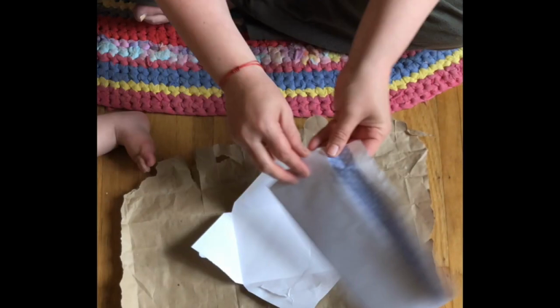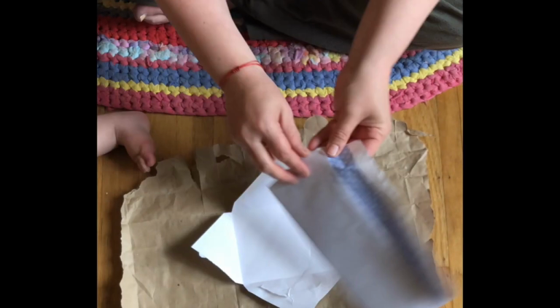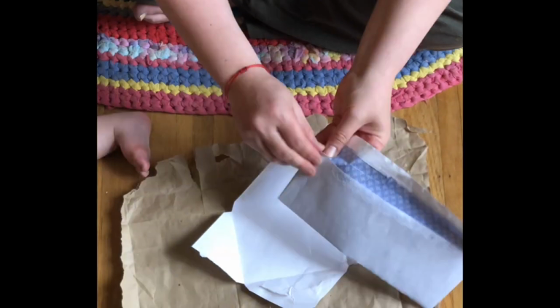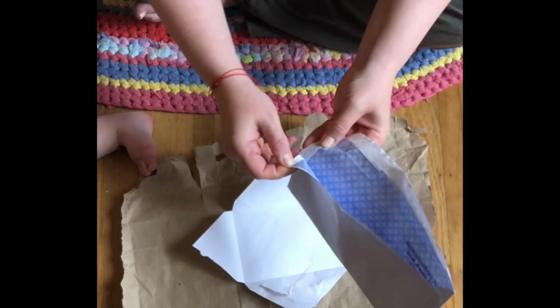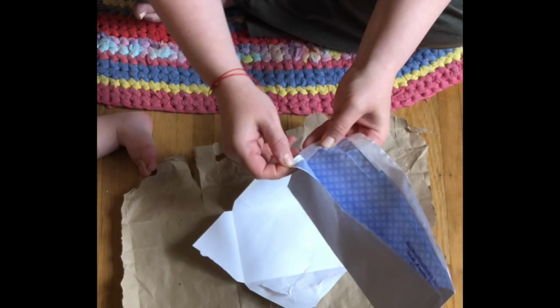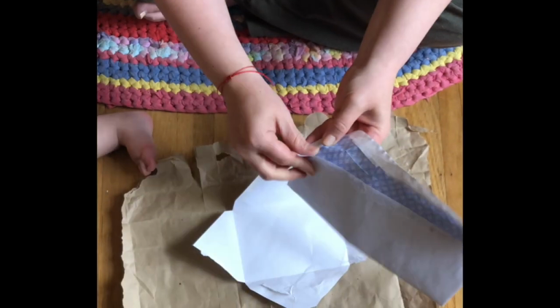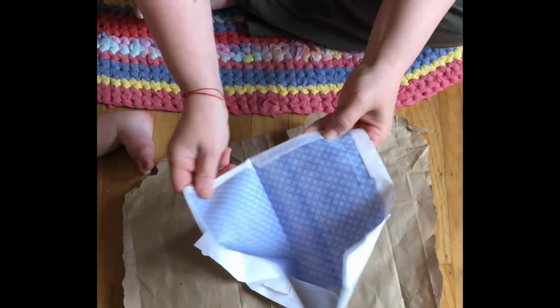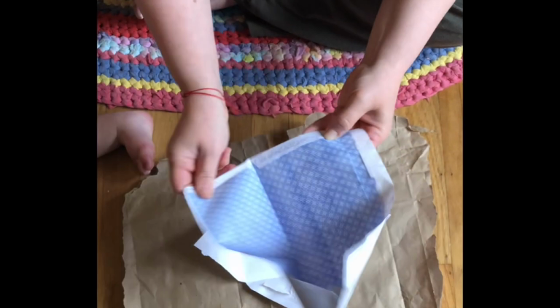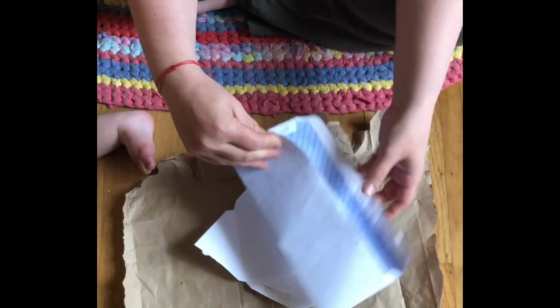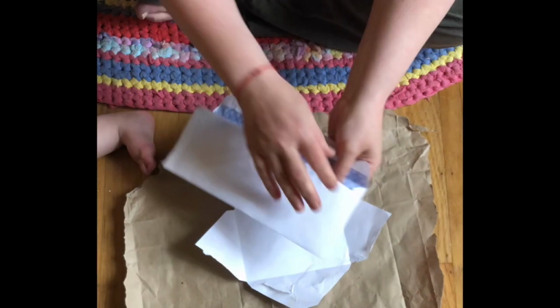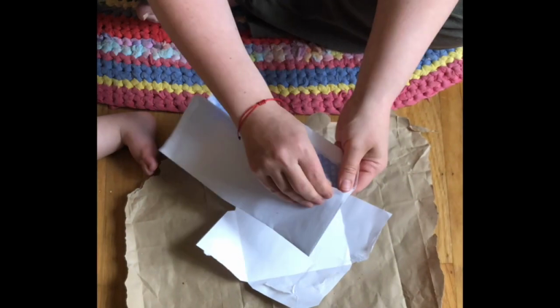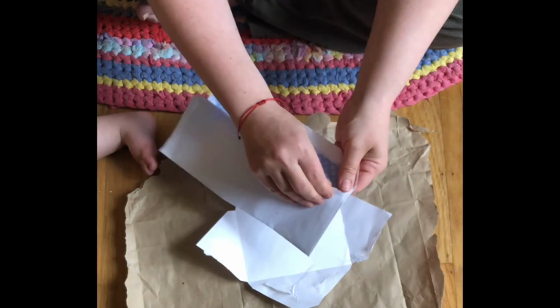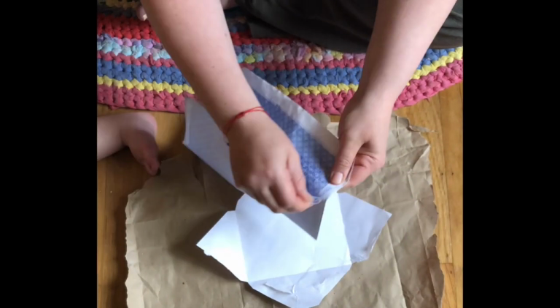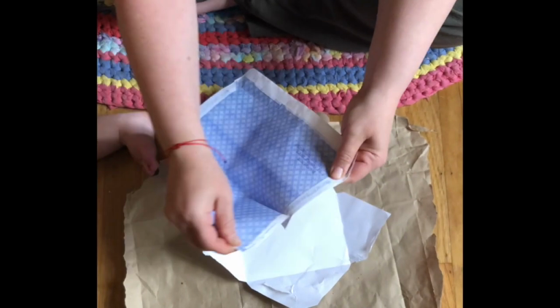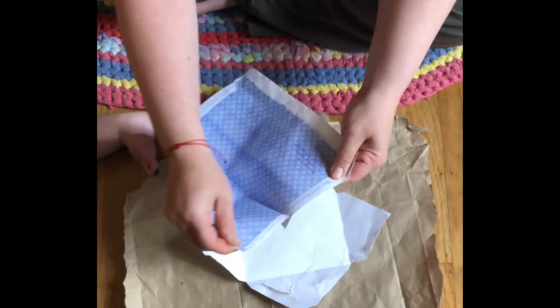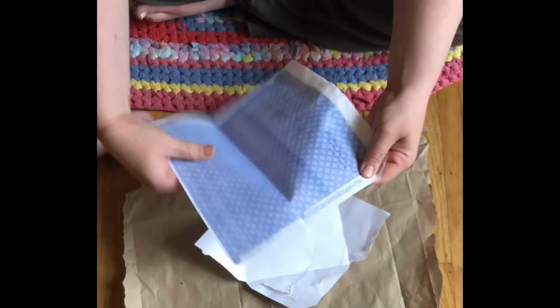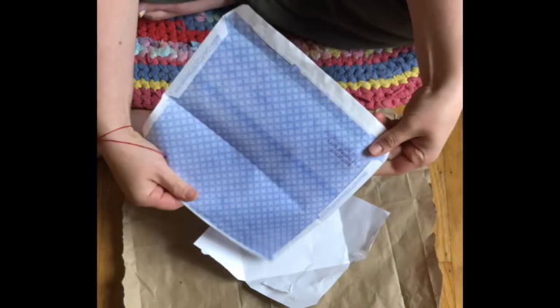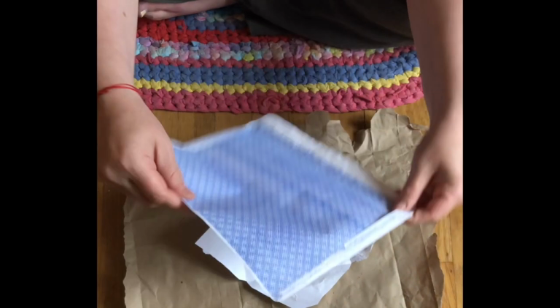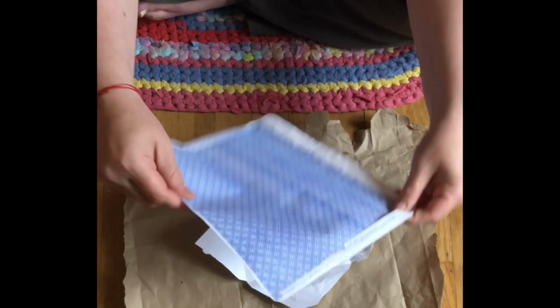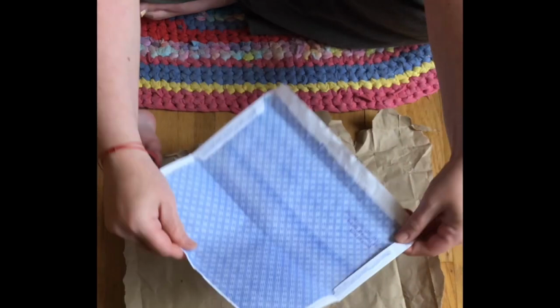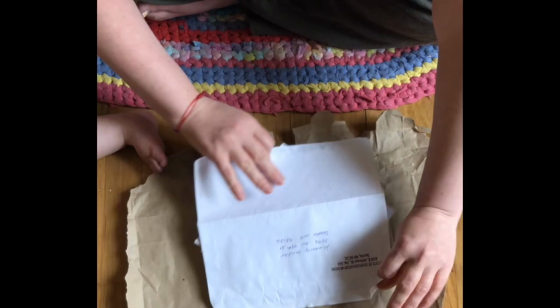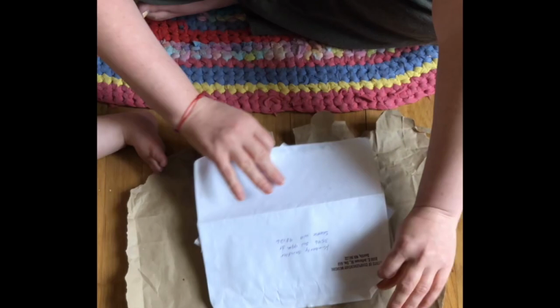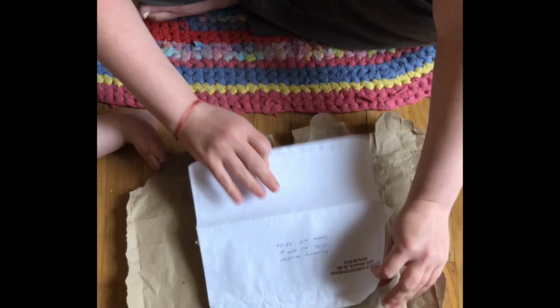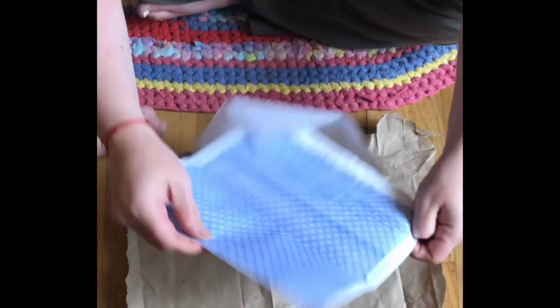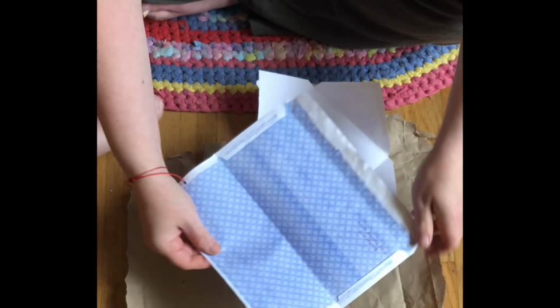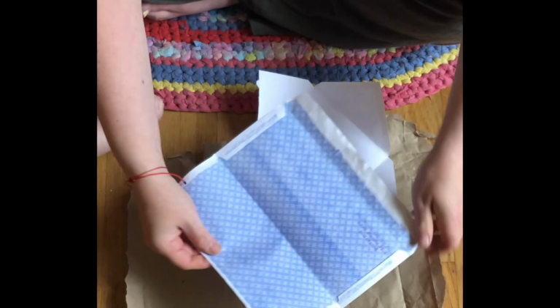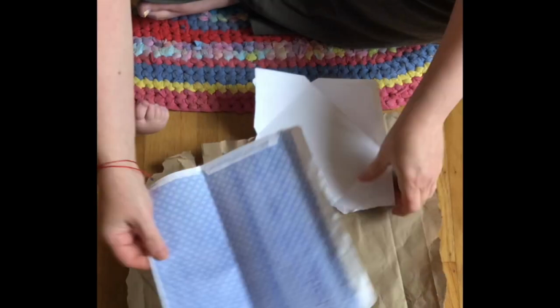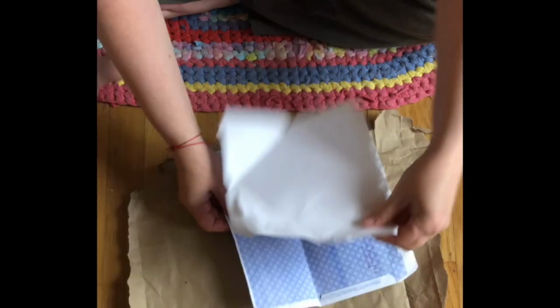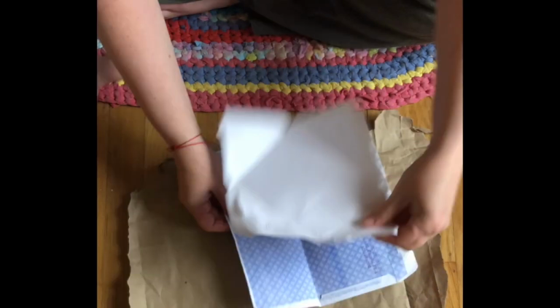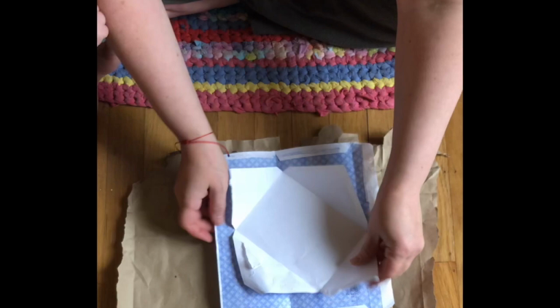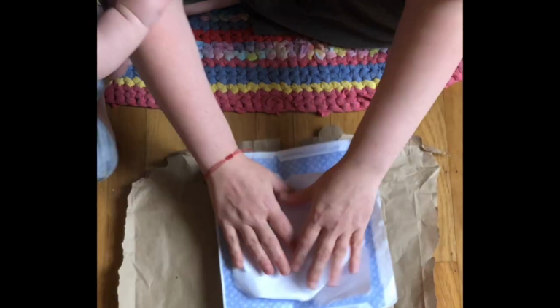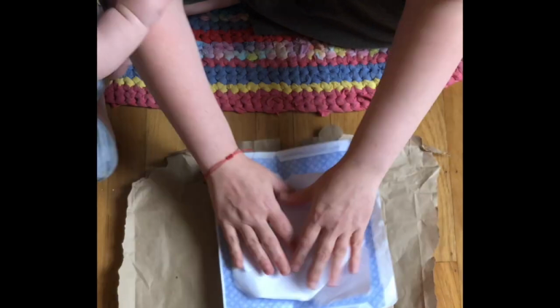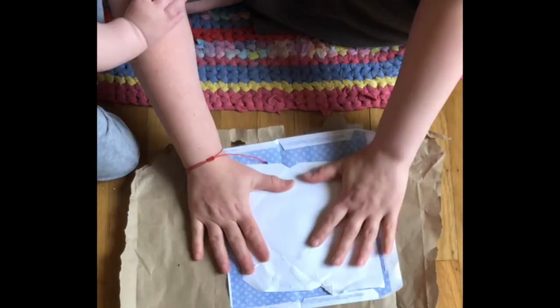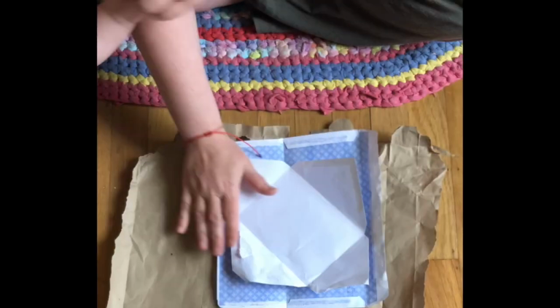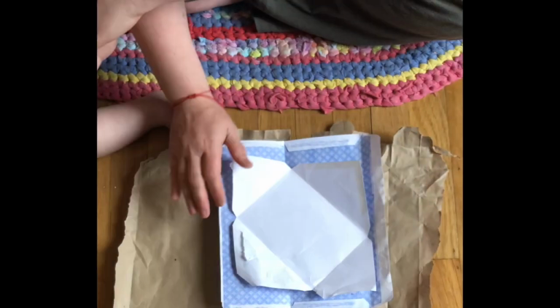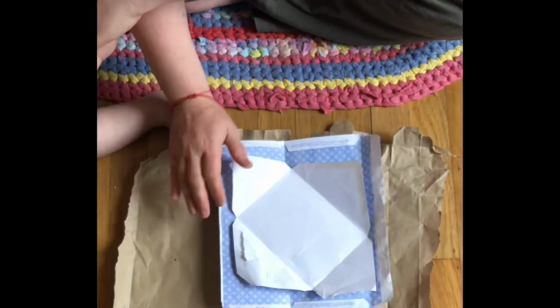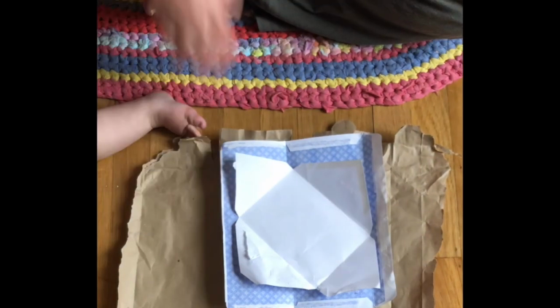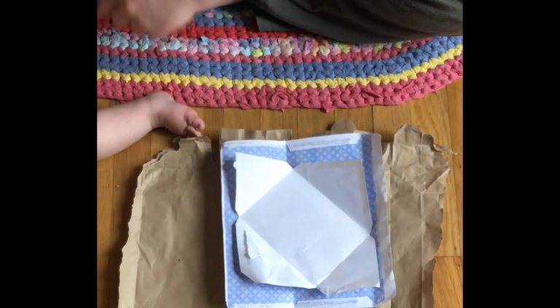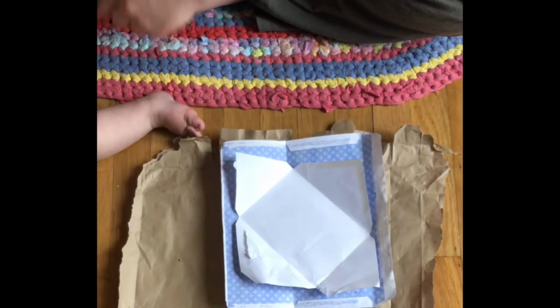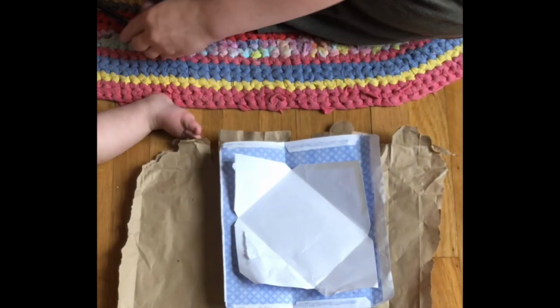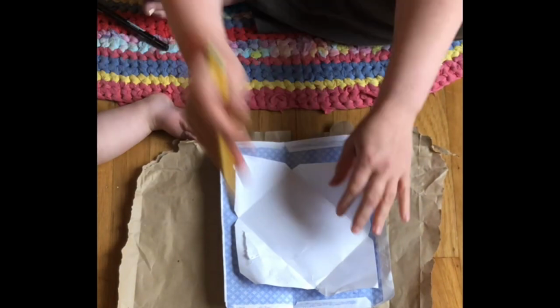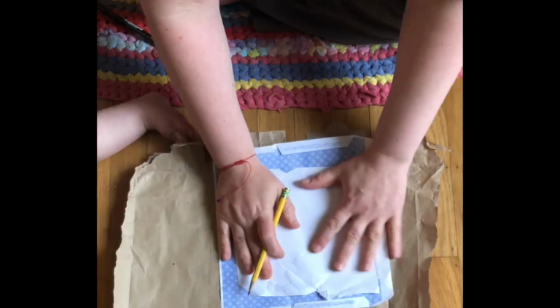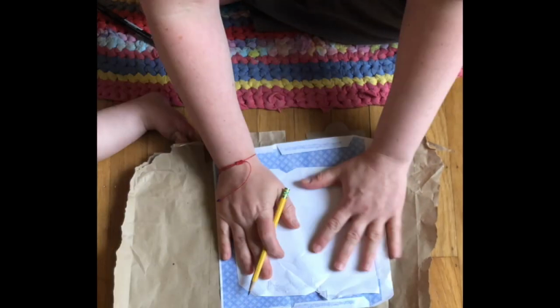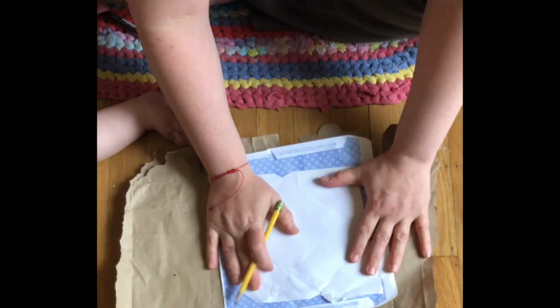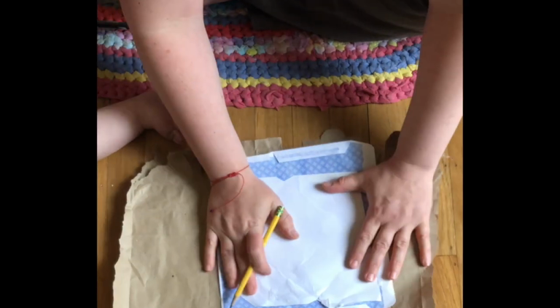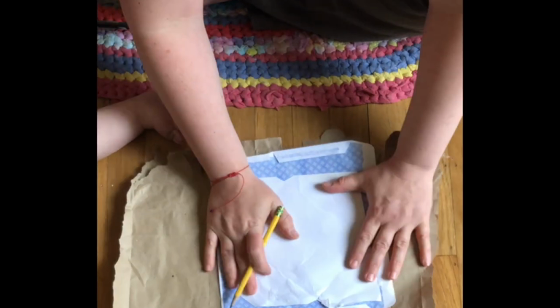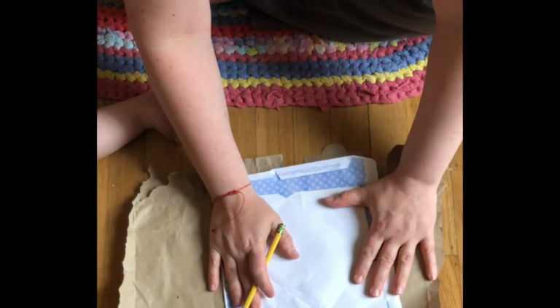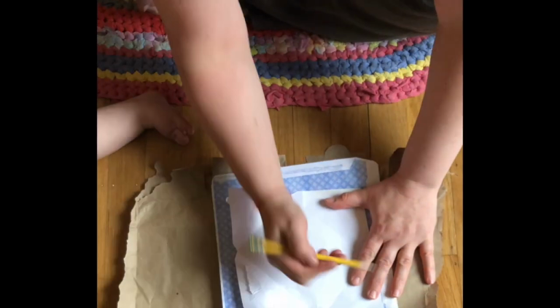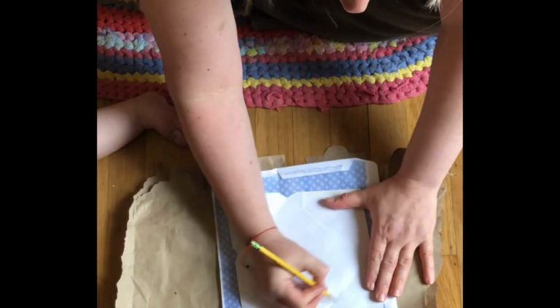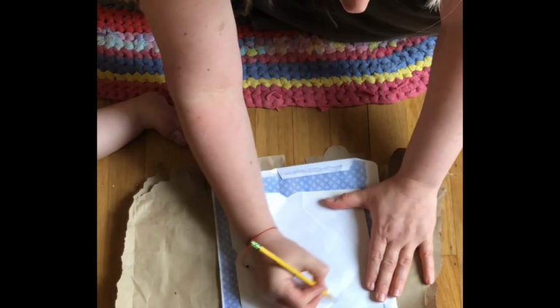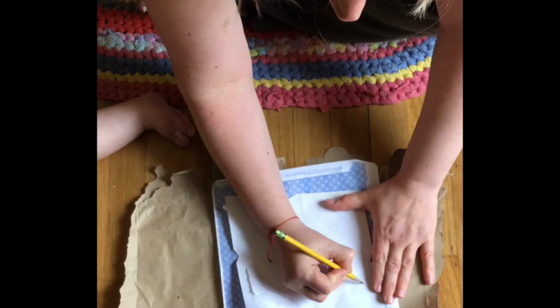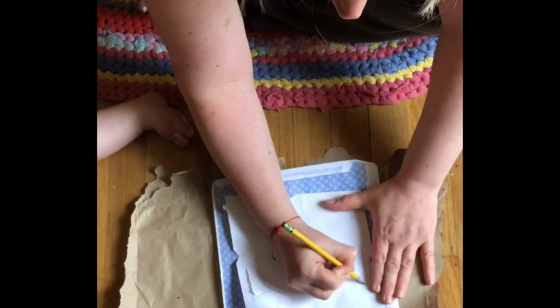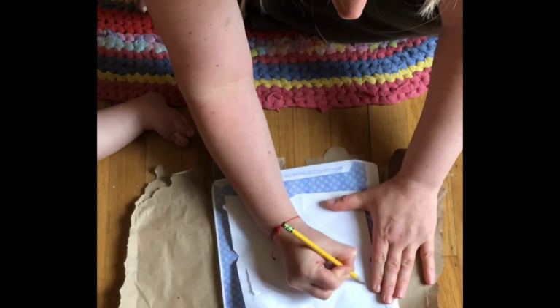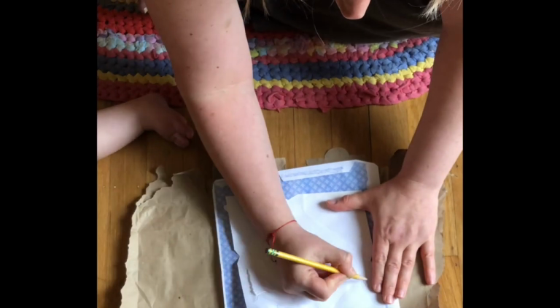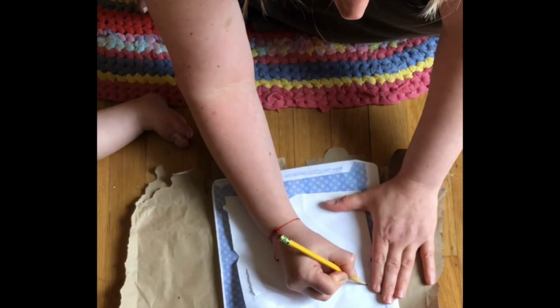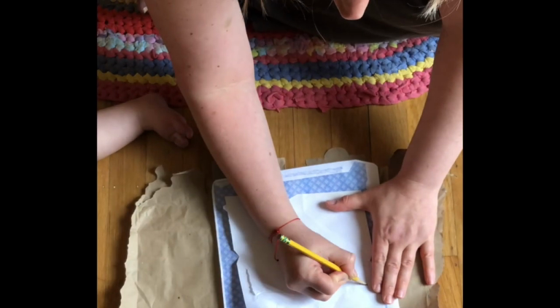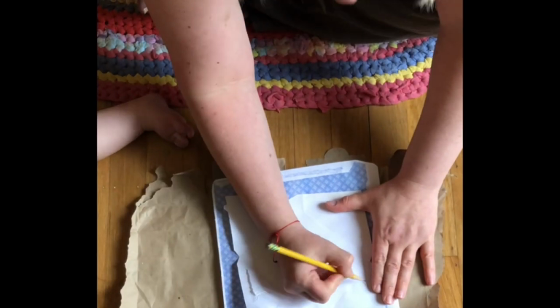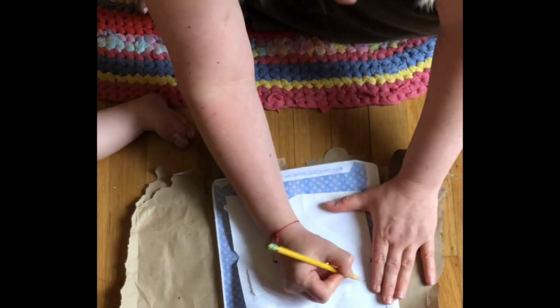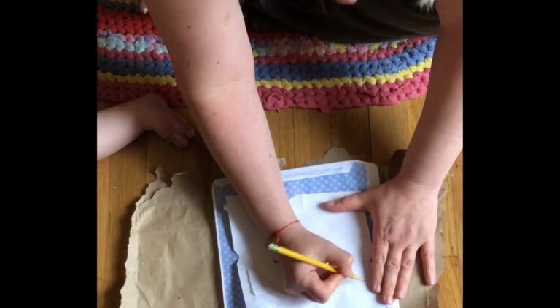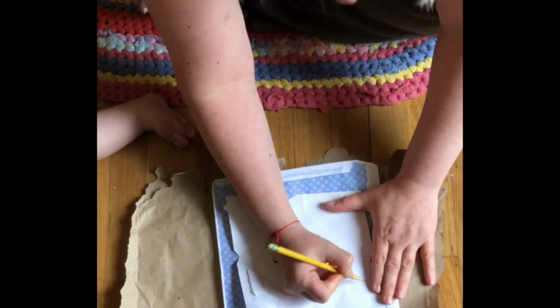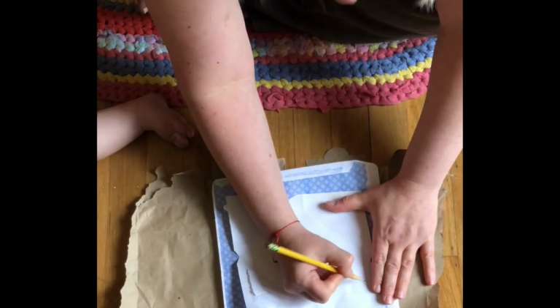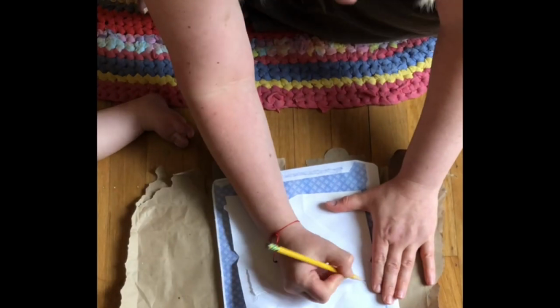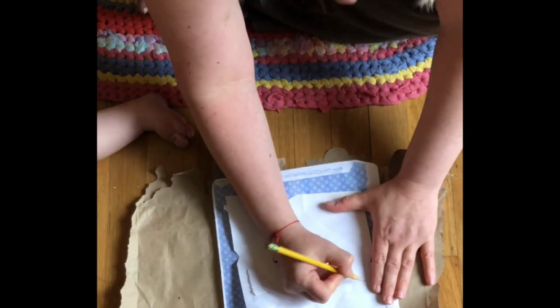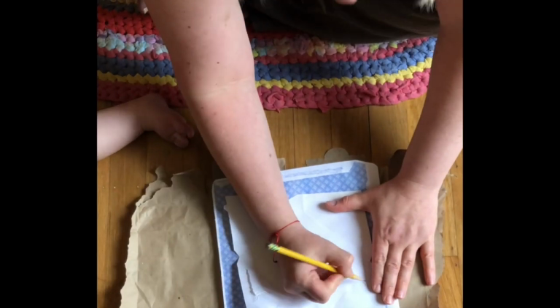You can use junk mail, or you can also use paperwork that you find around the house that's no longer needed. Just make sure that you ask your grown-up first.